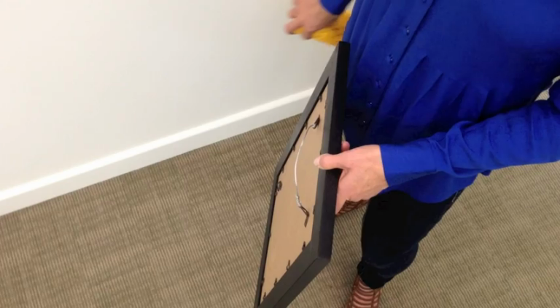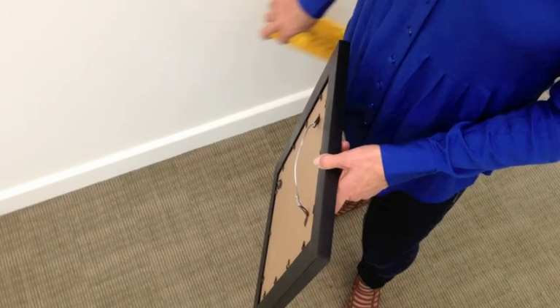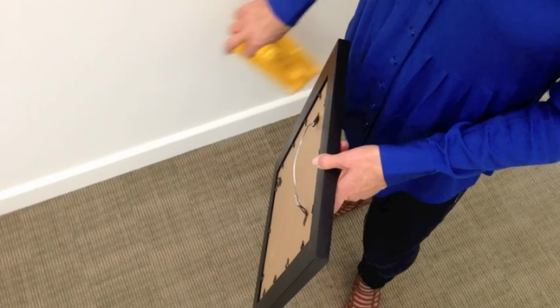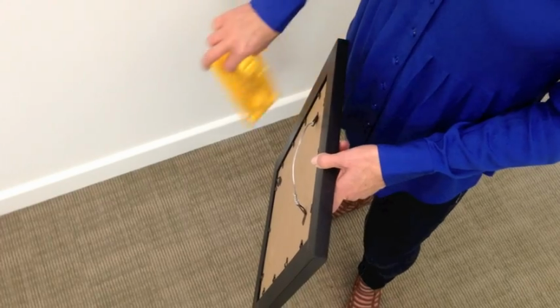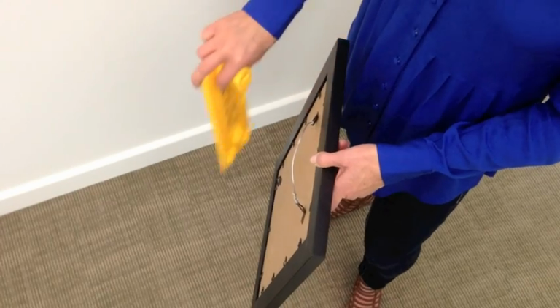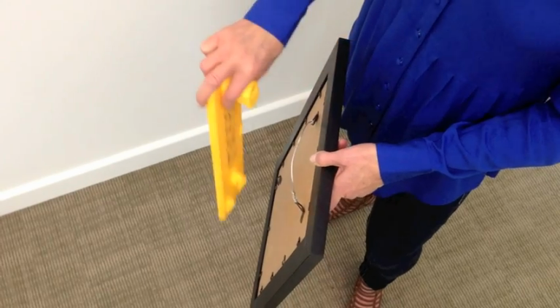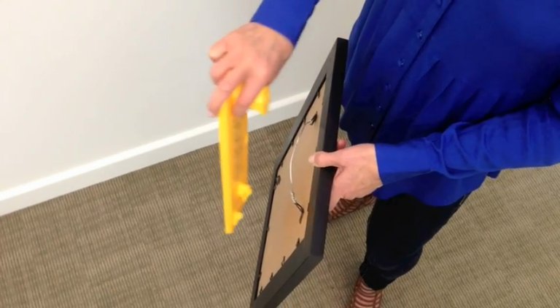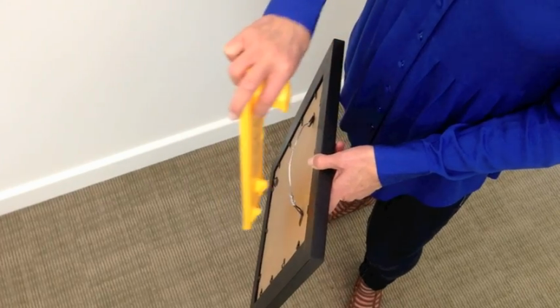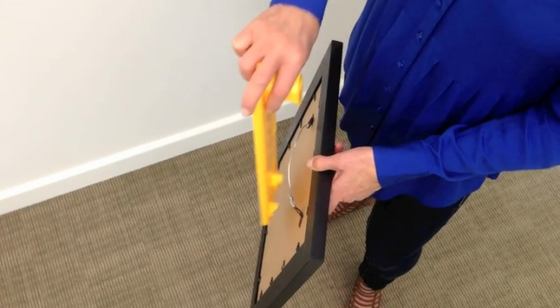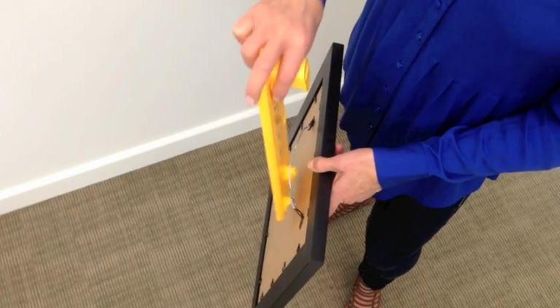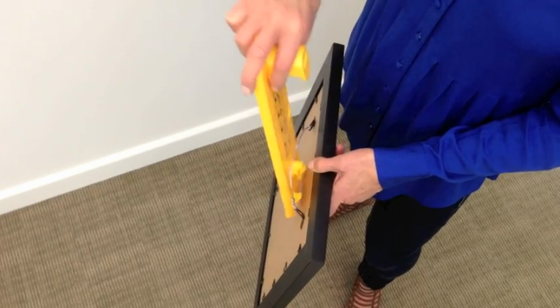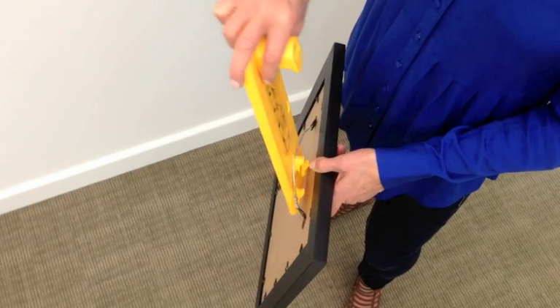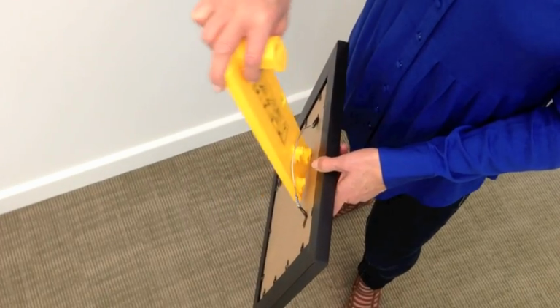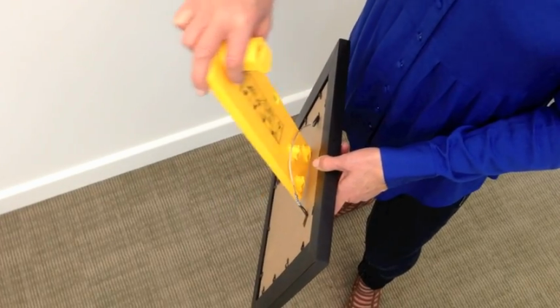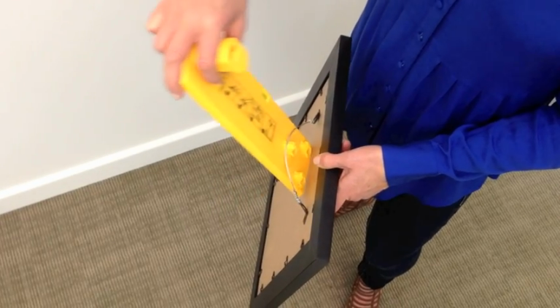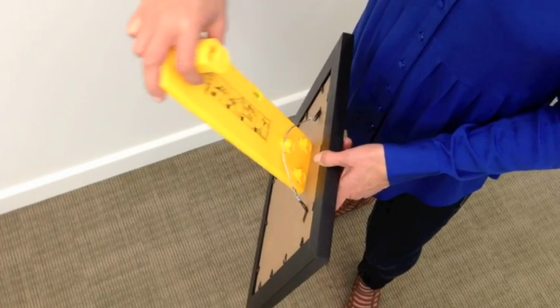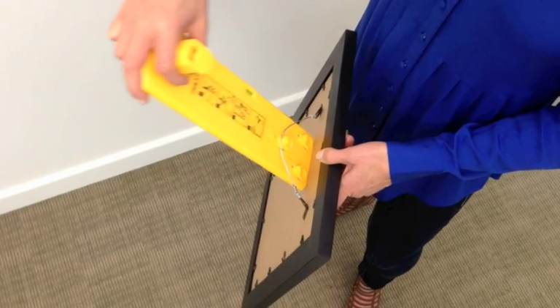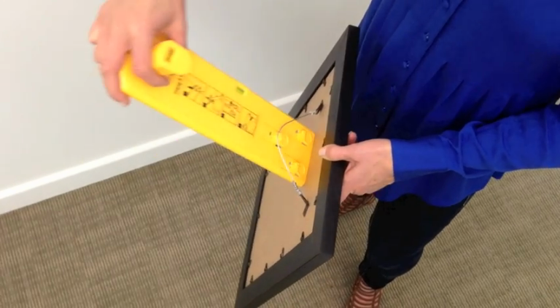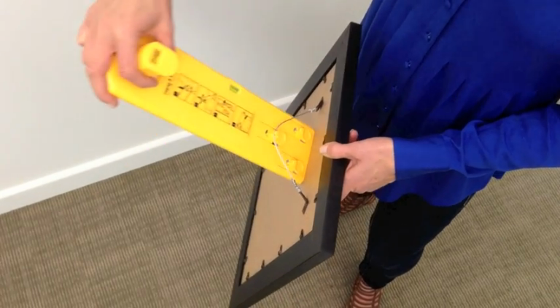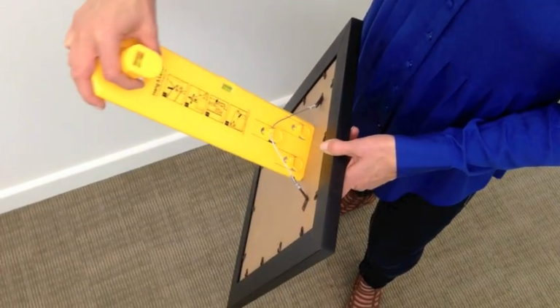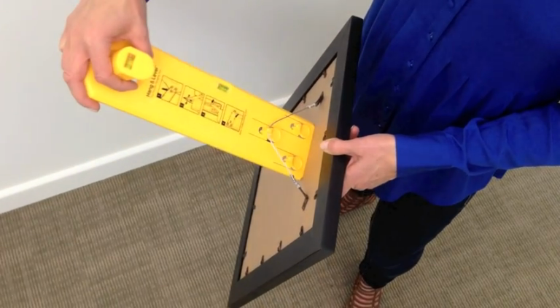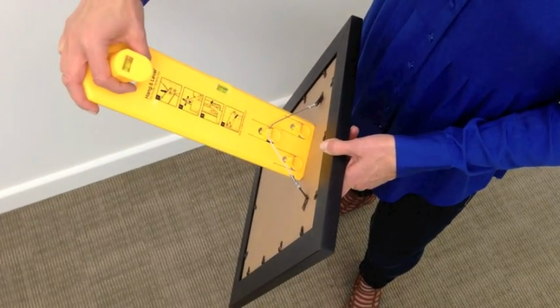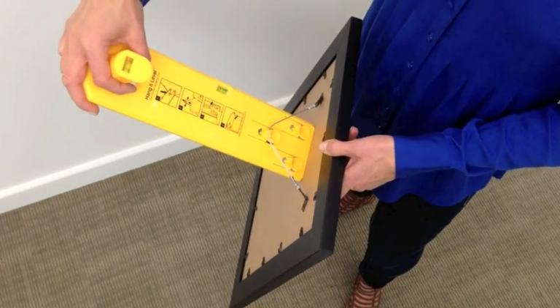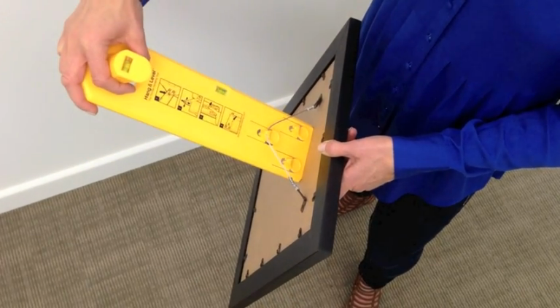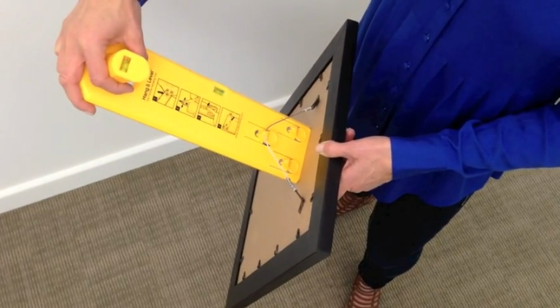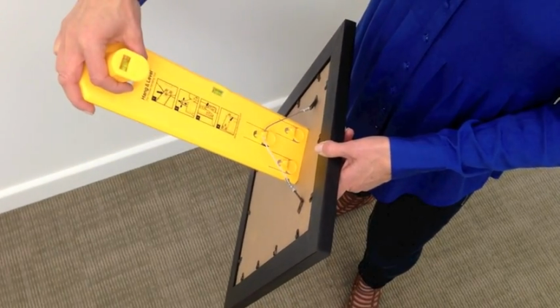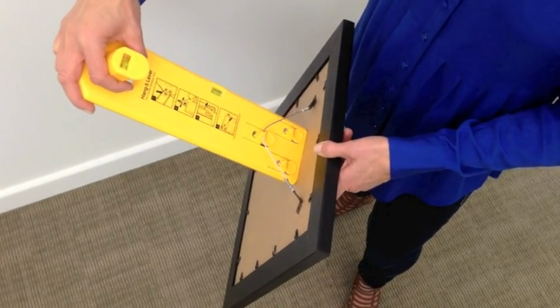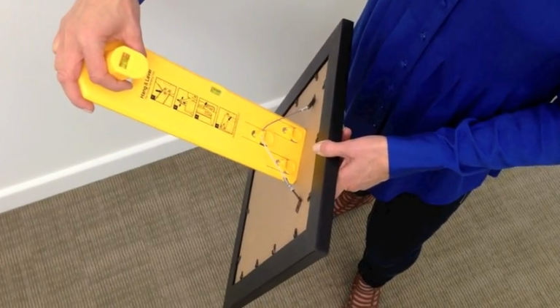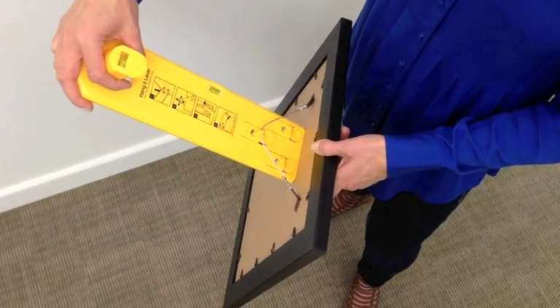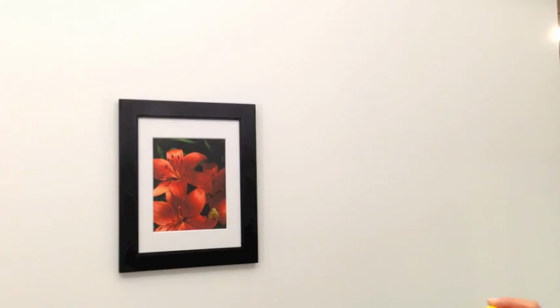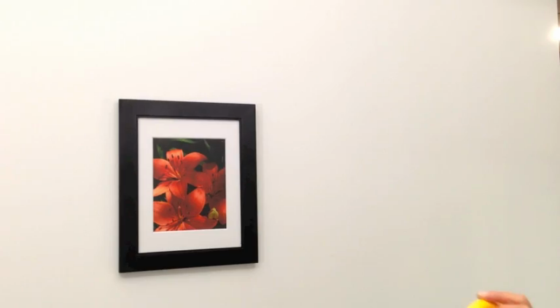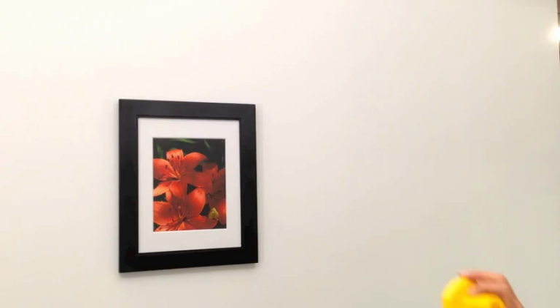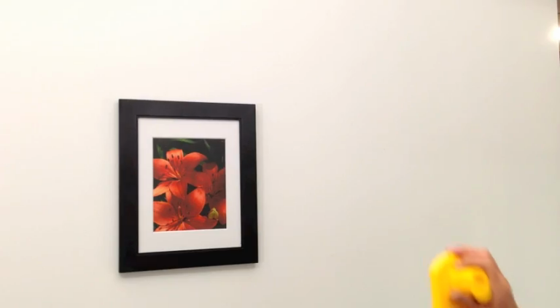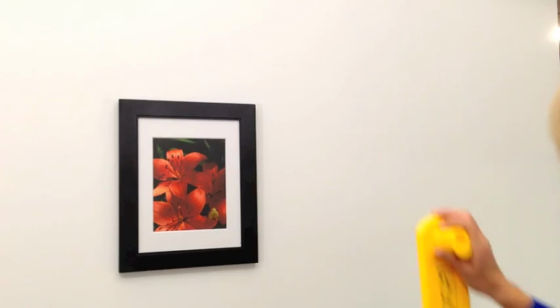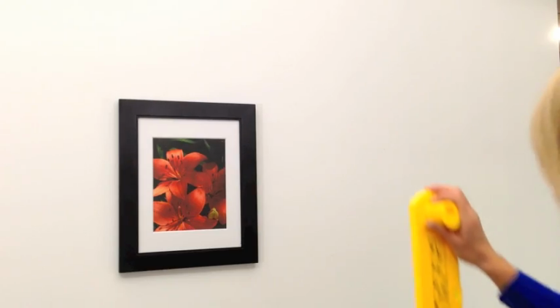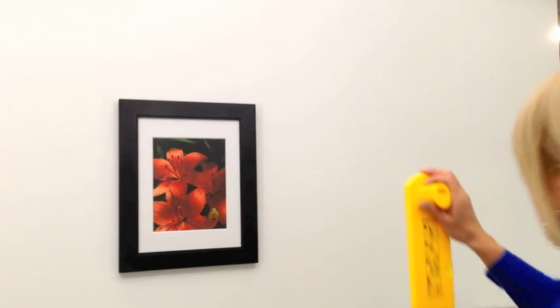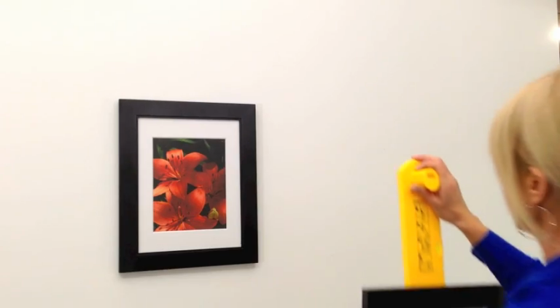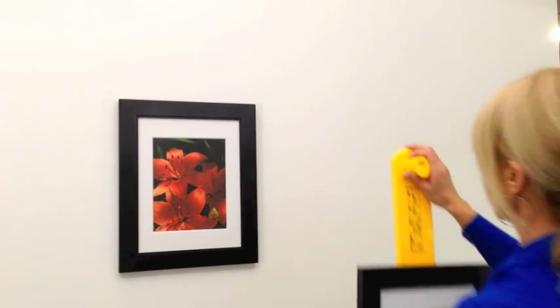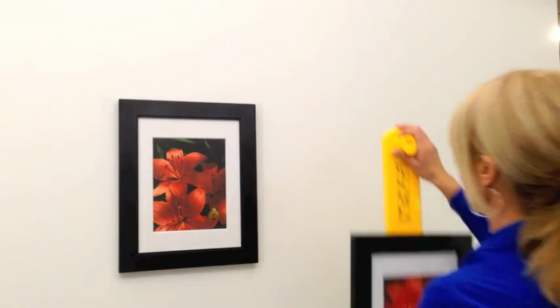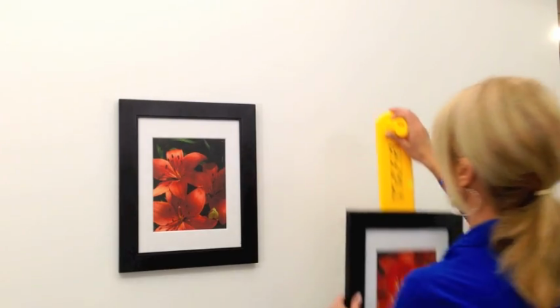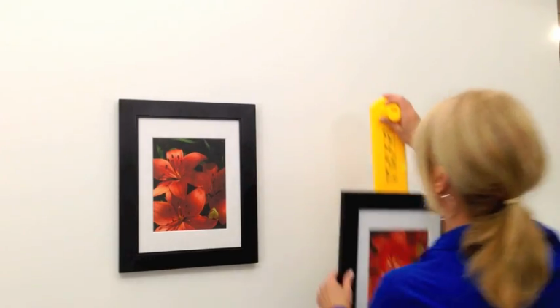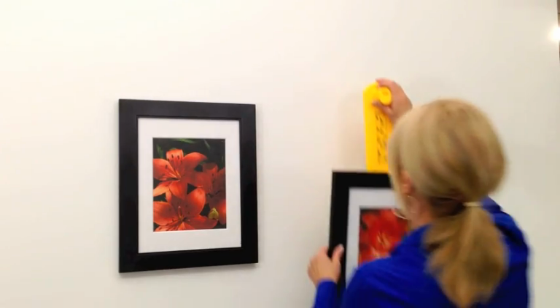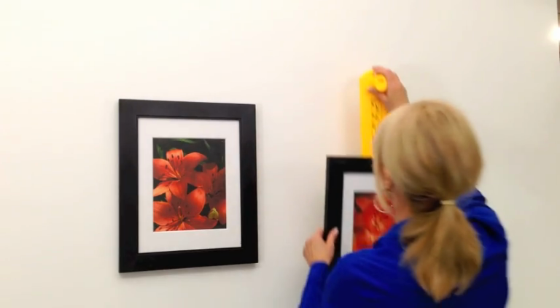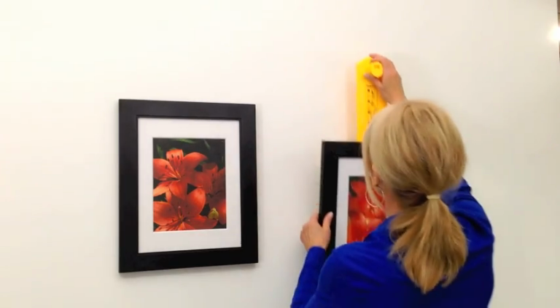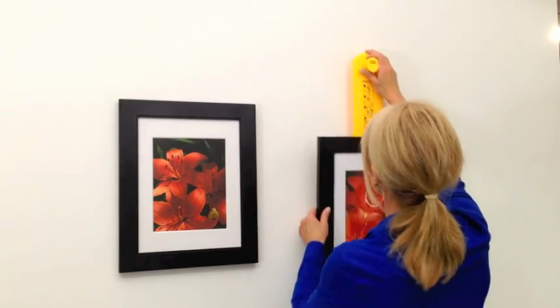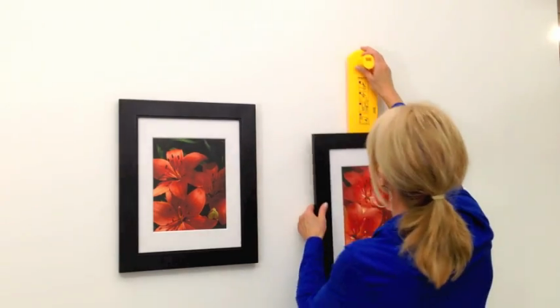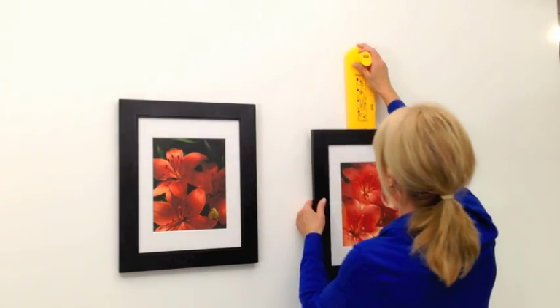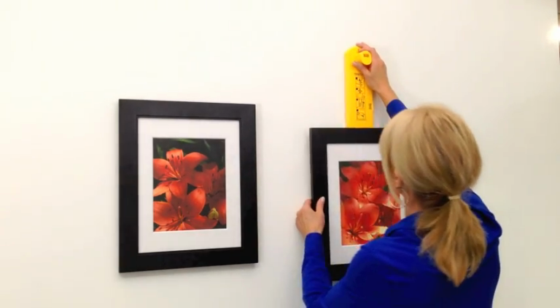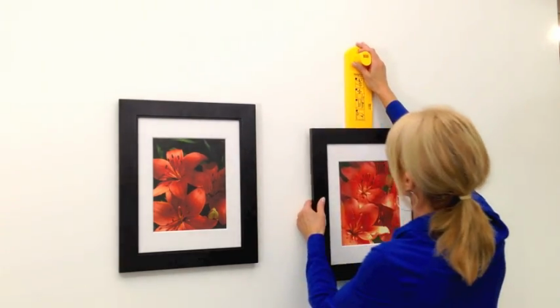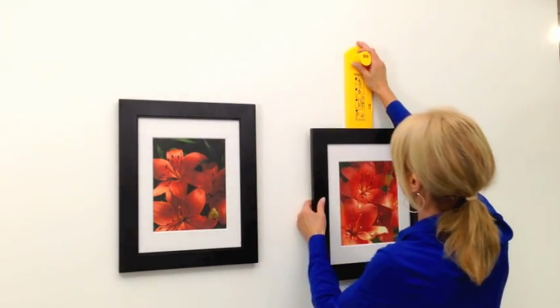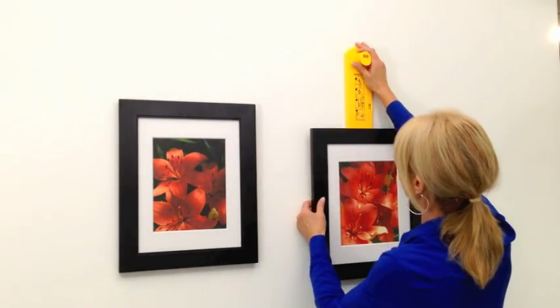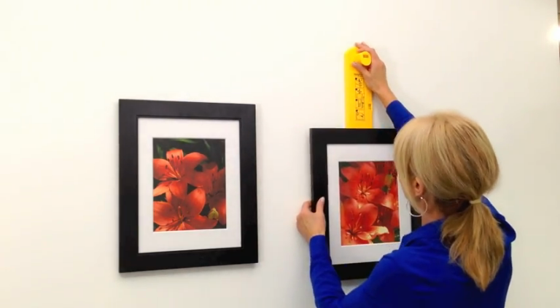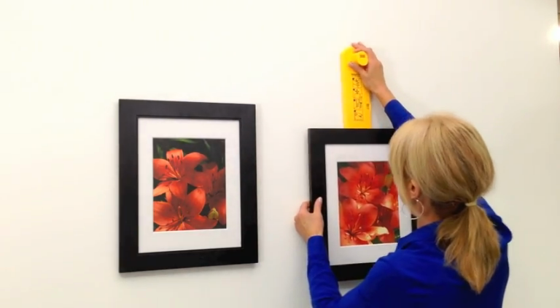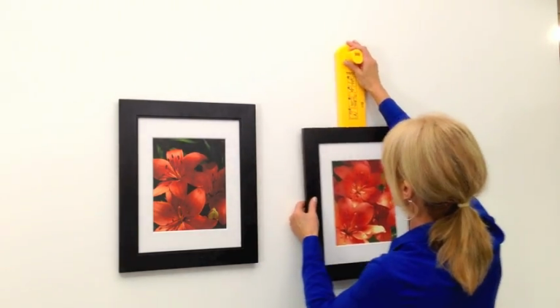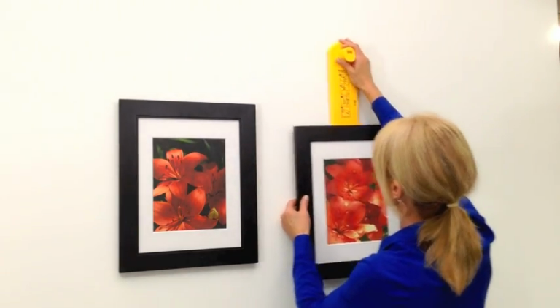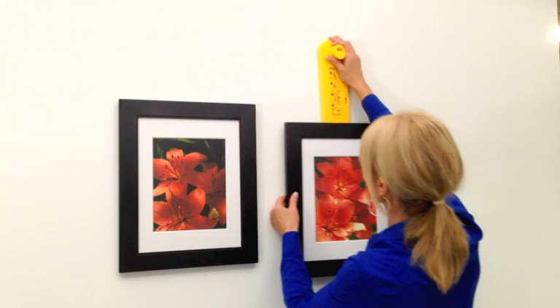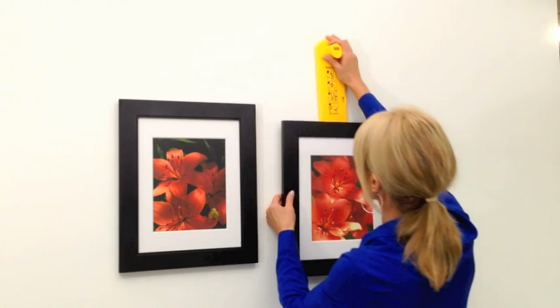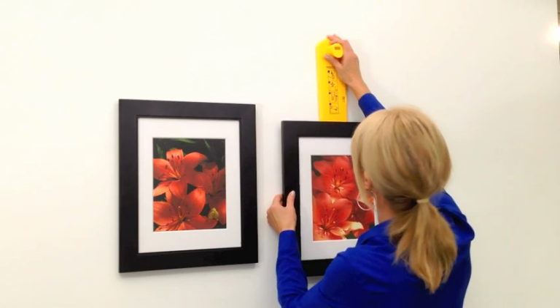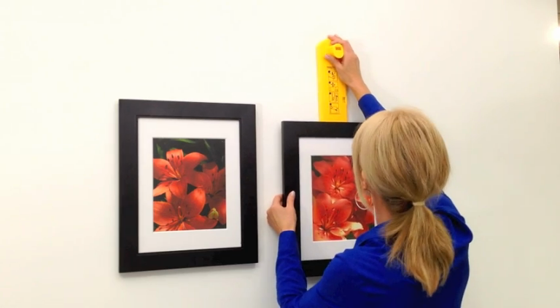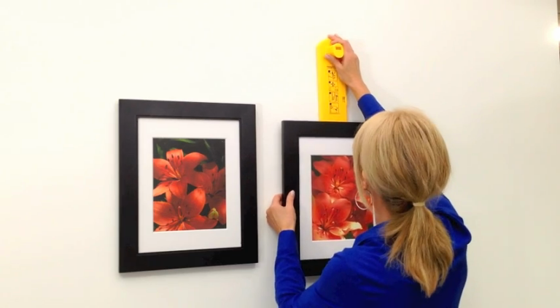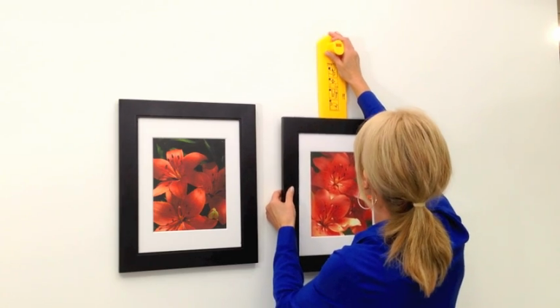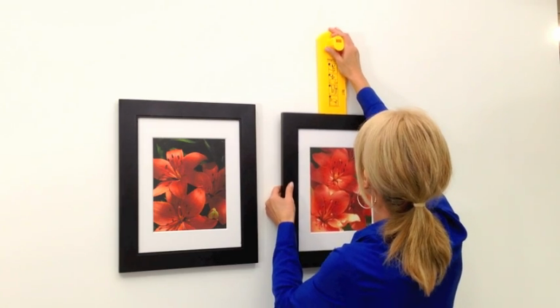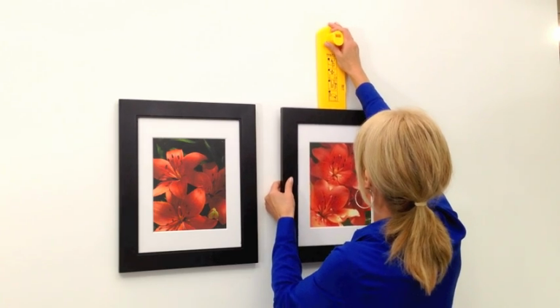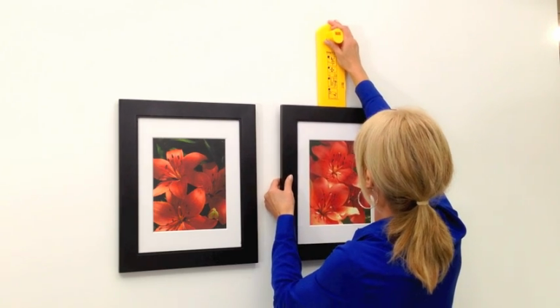To get started, place your picture wire on the single hook. Place the frame and tool on the wall. Find the right spot.